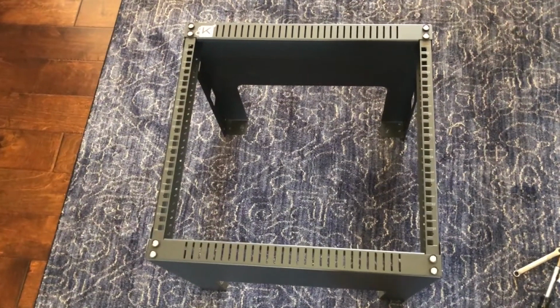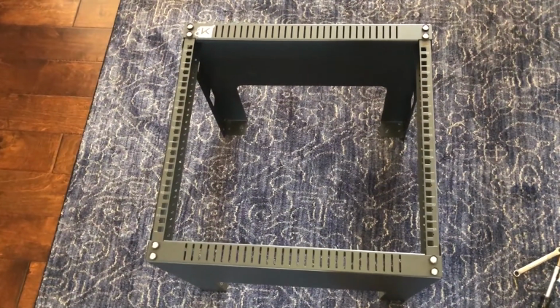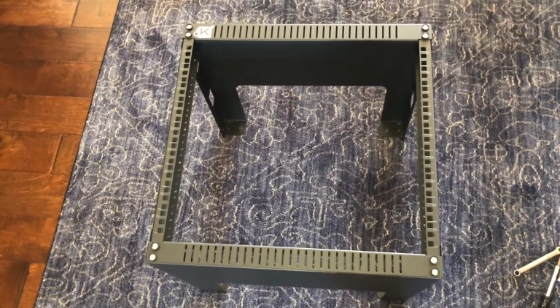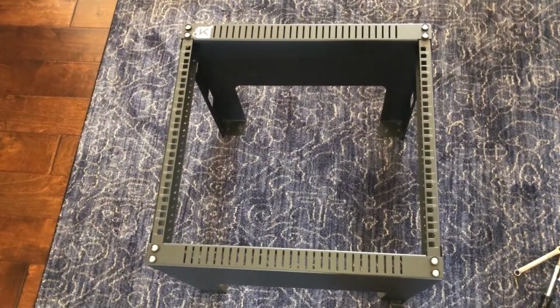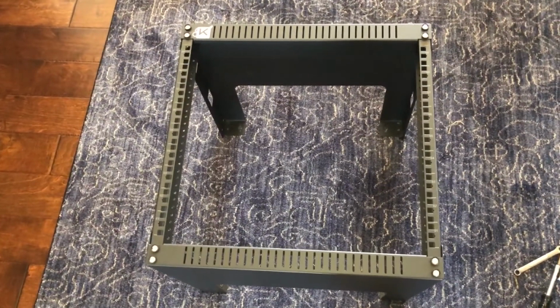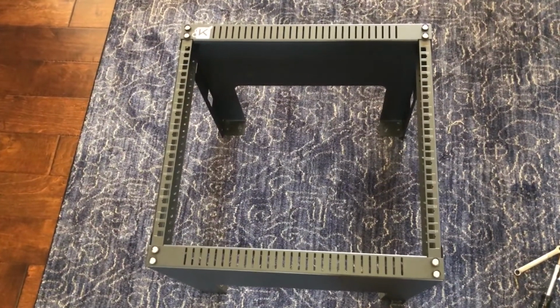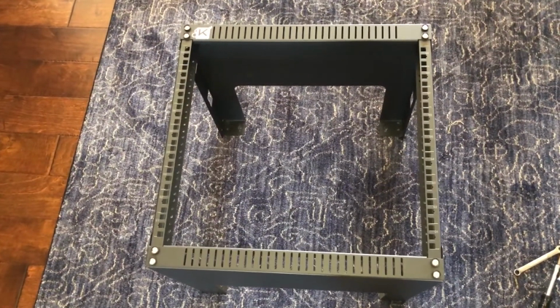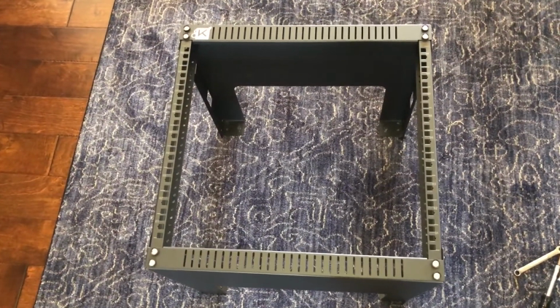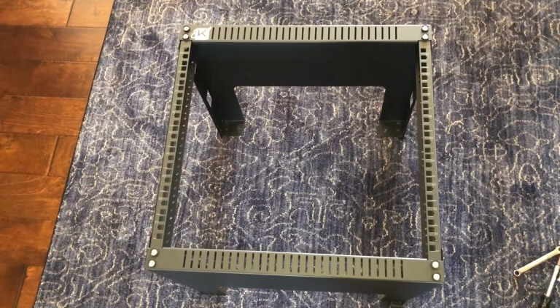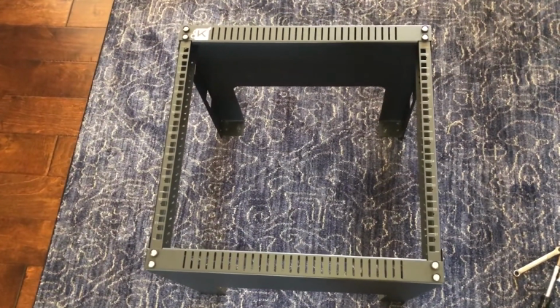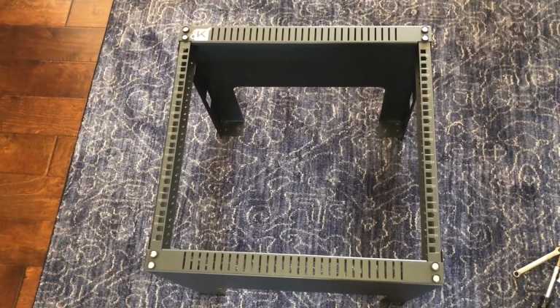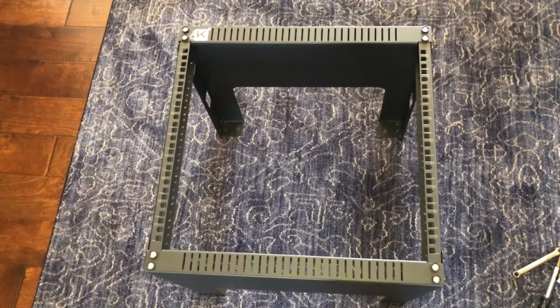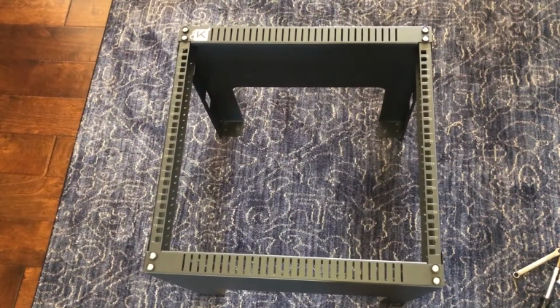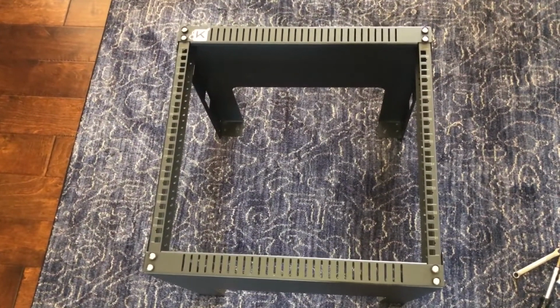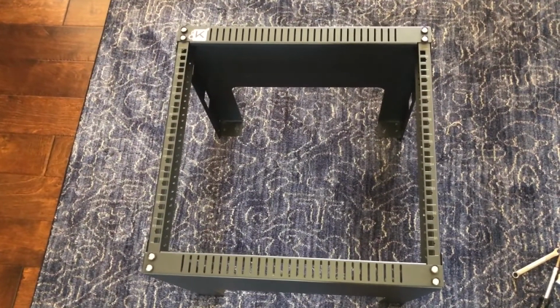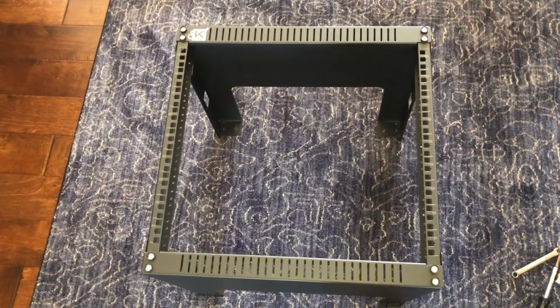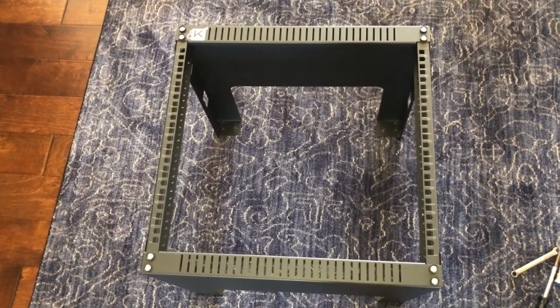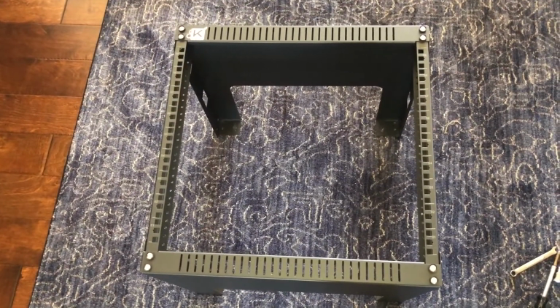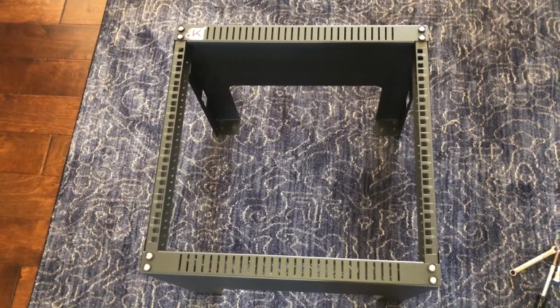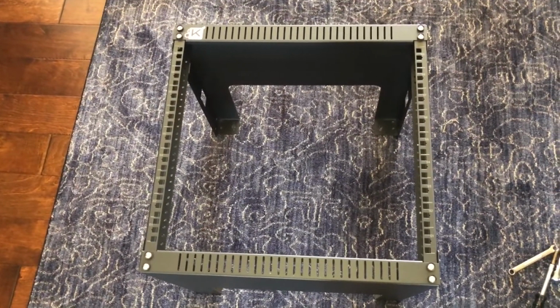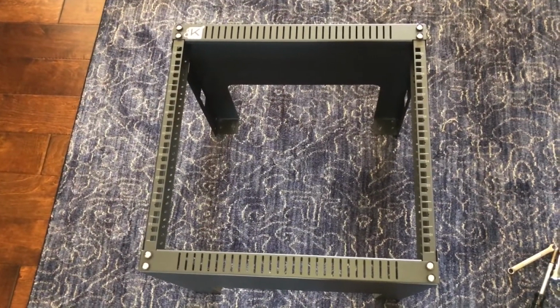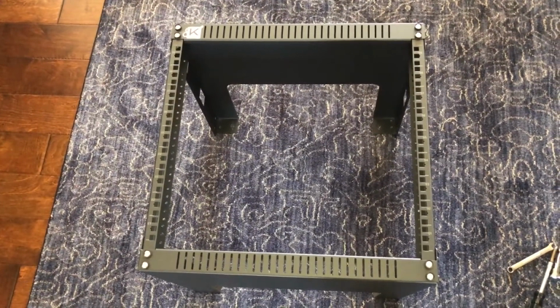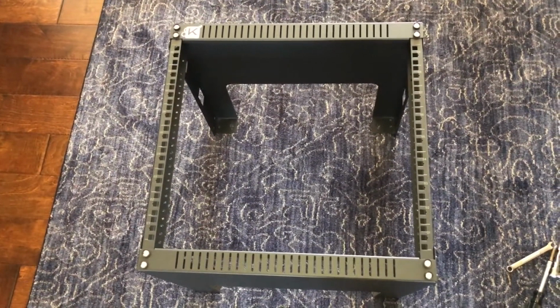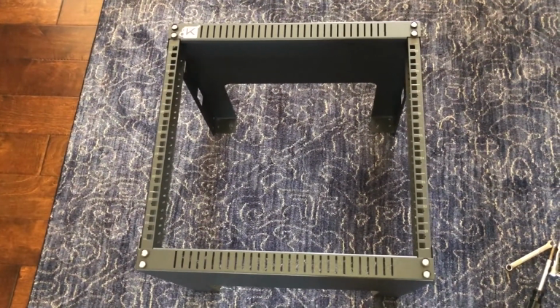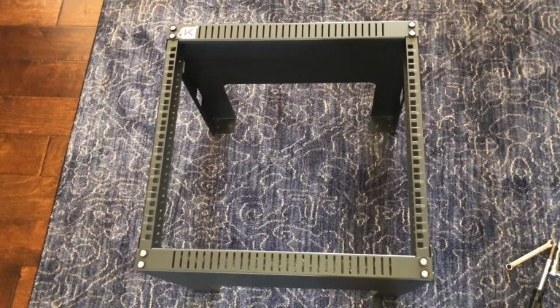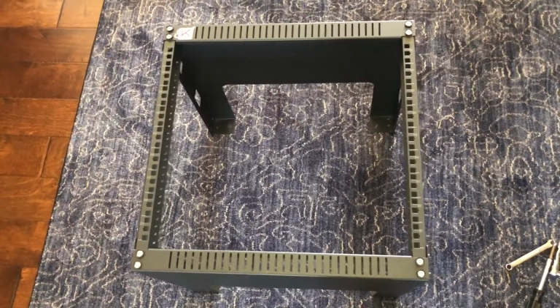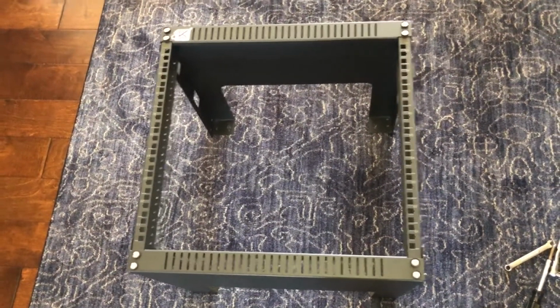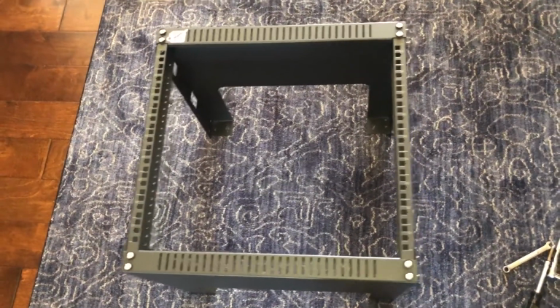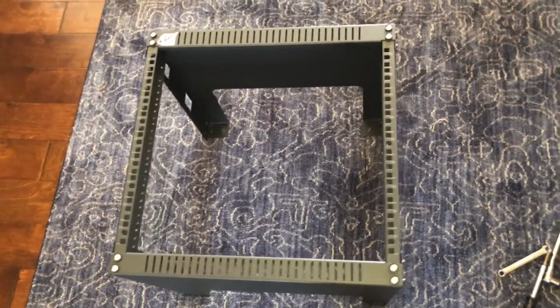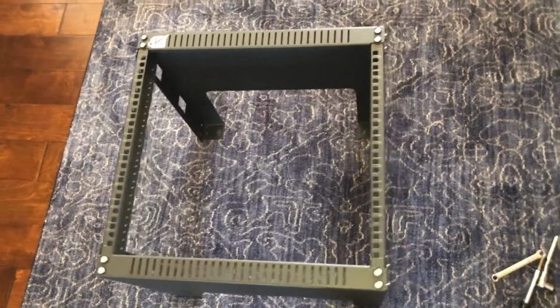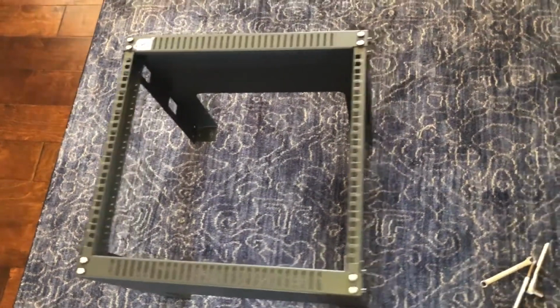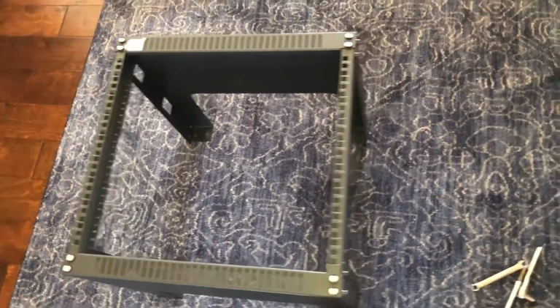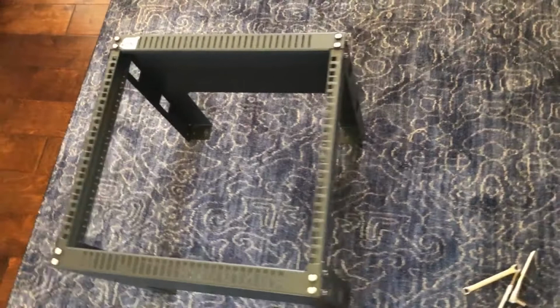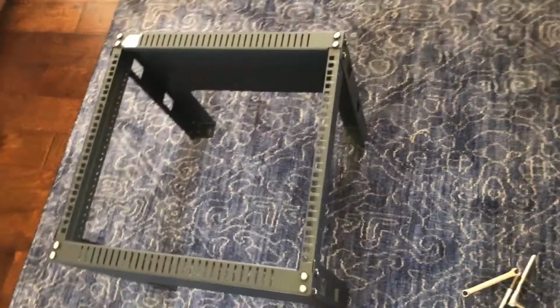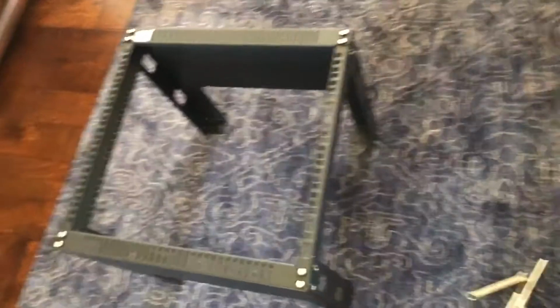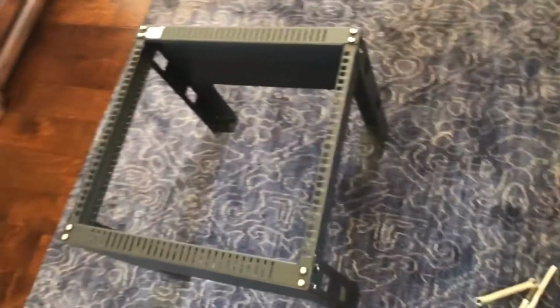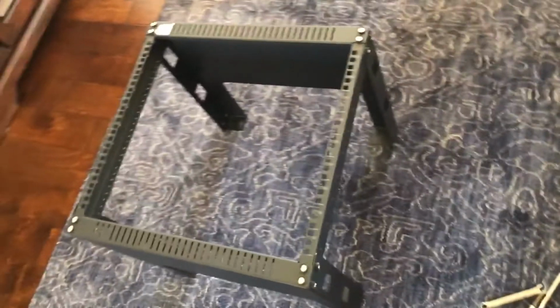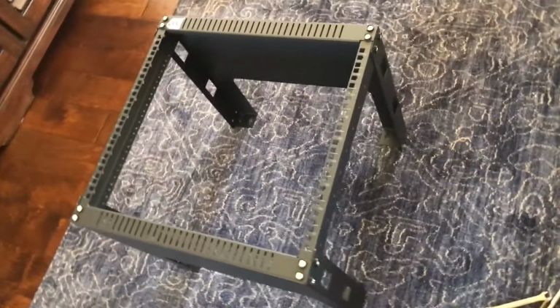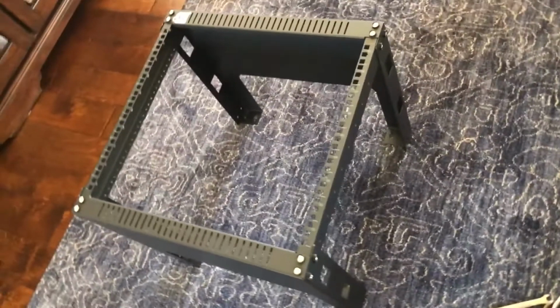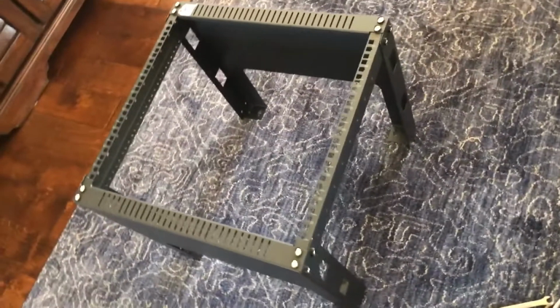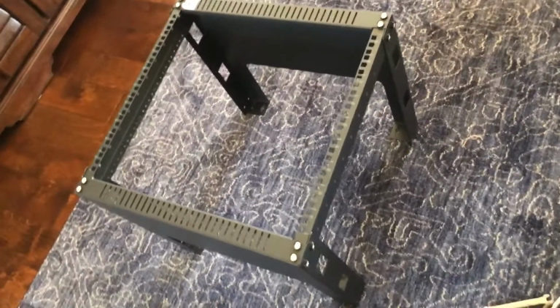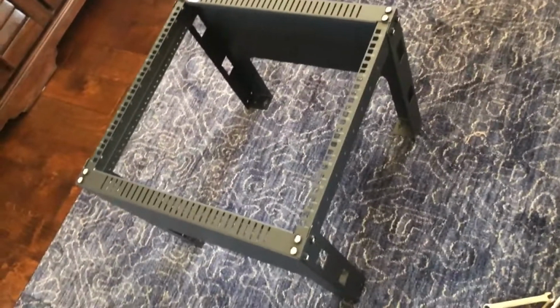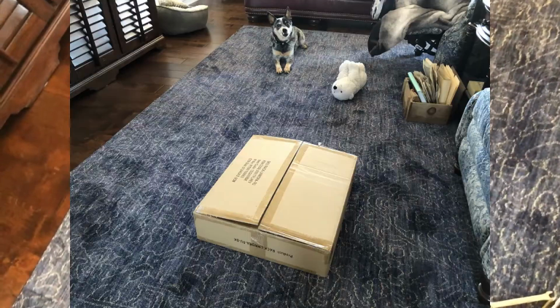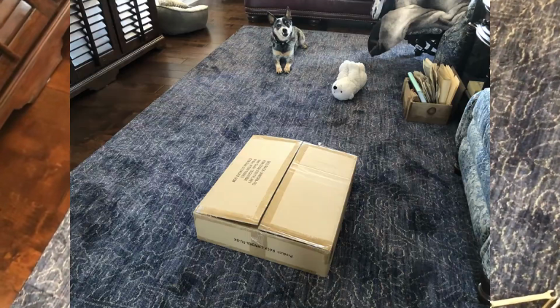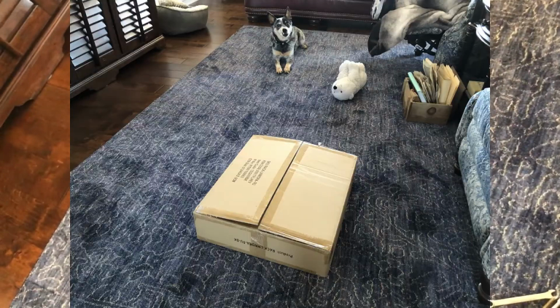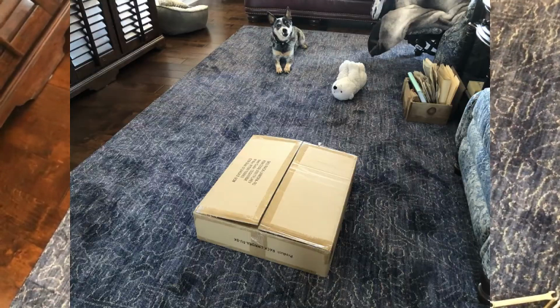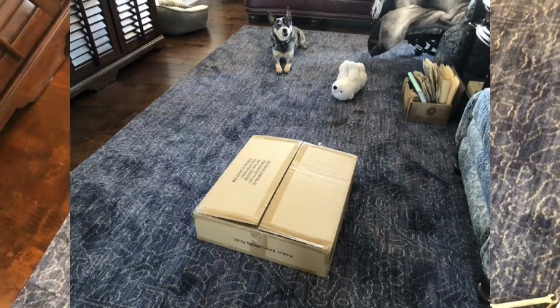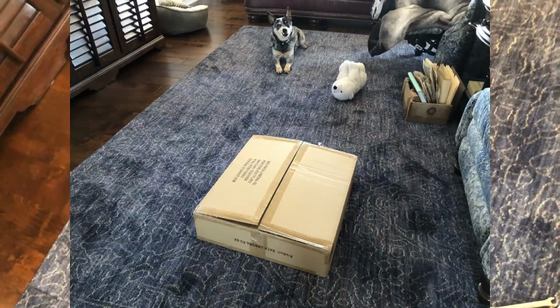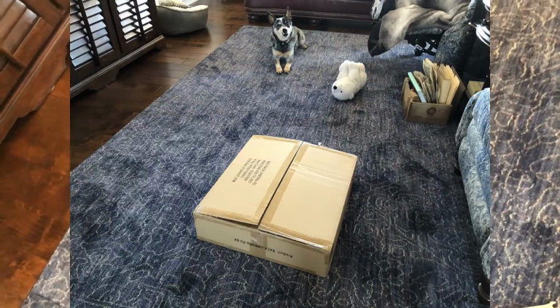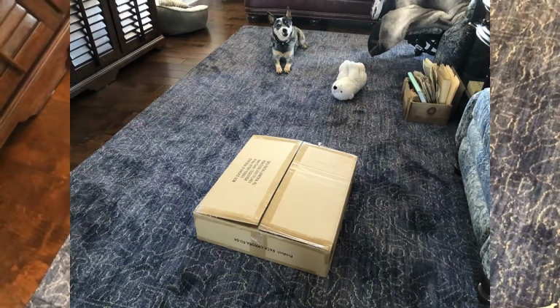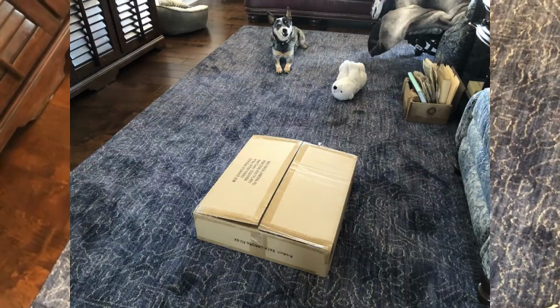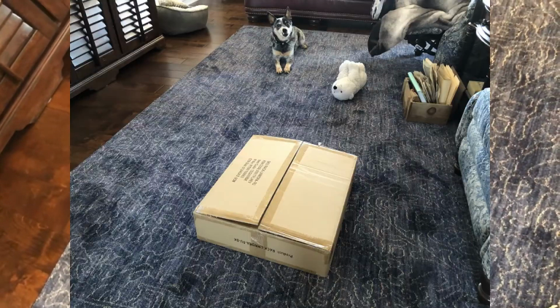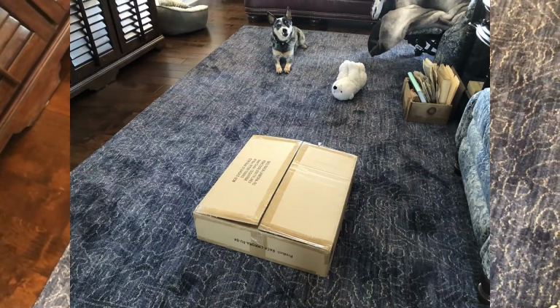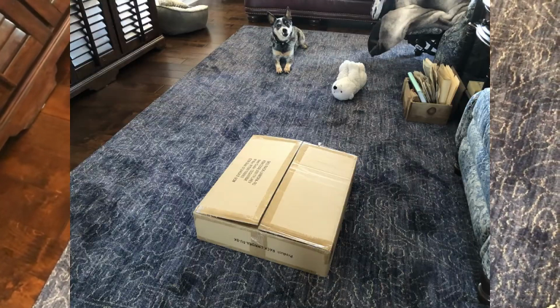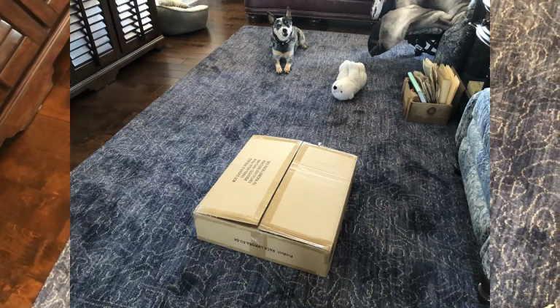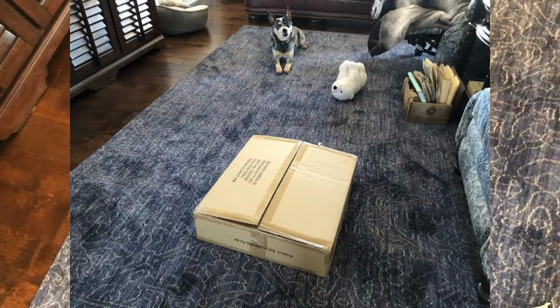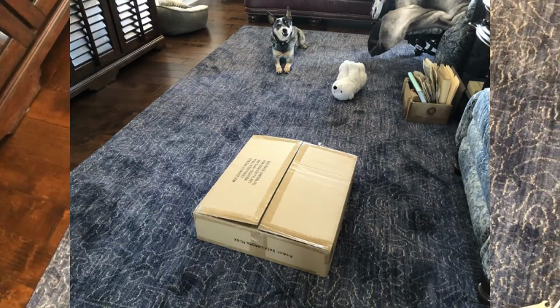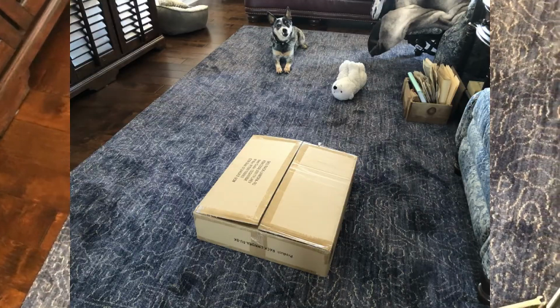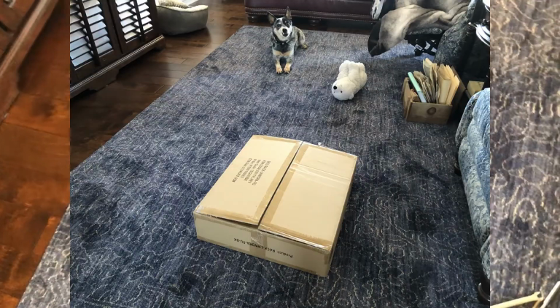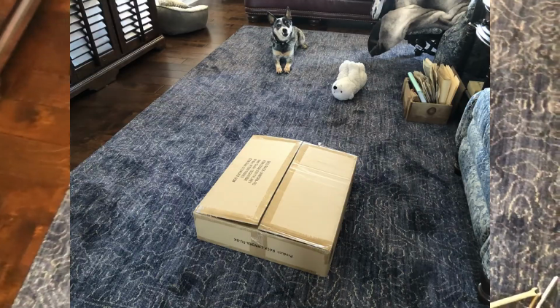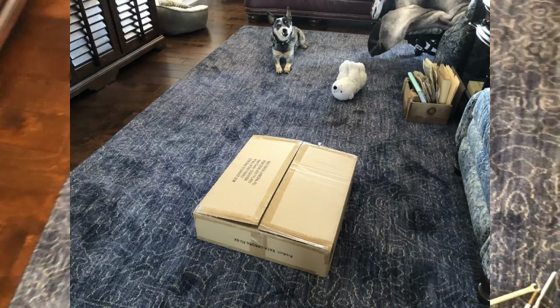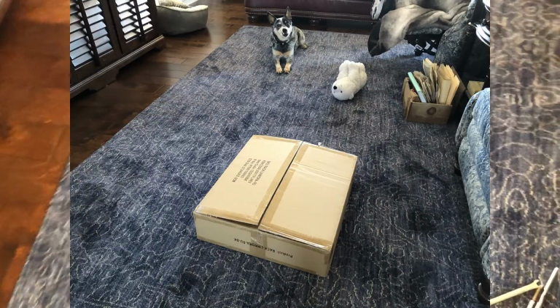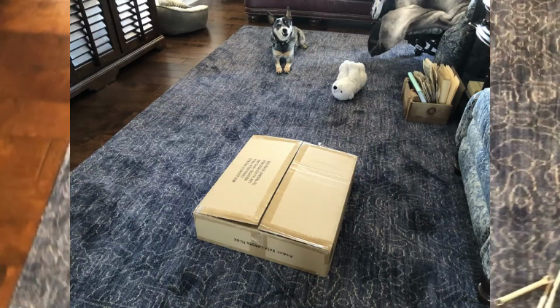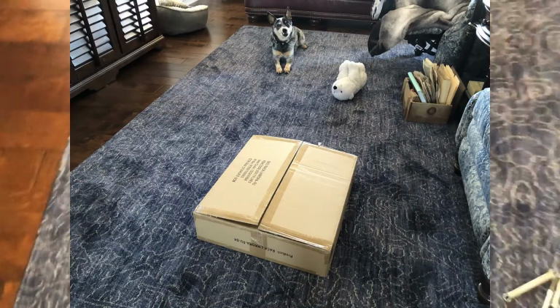I just got the rack put together. It came in a small box, which I'll show. It took about 30 minutes to put together.